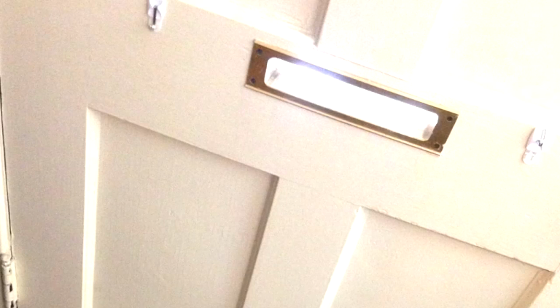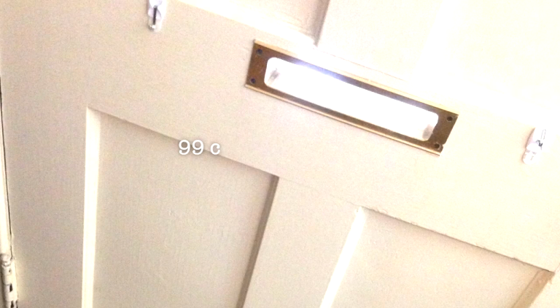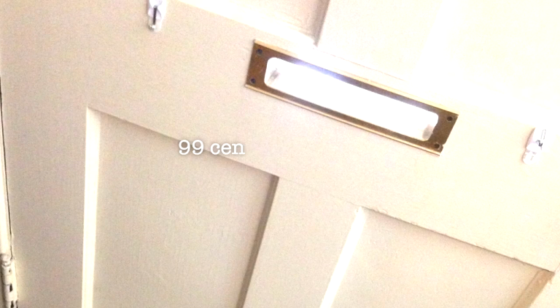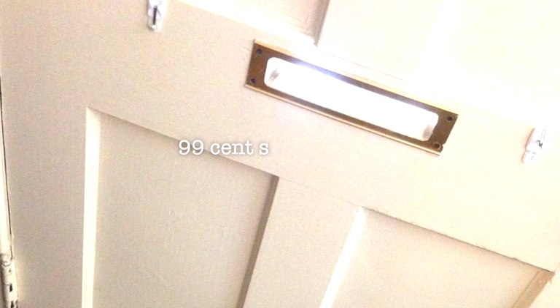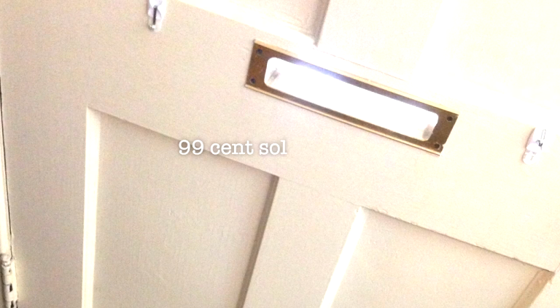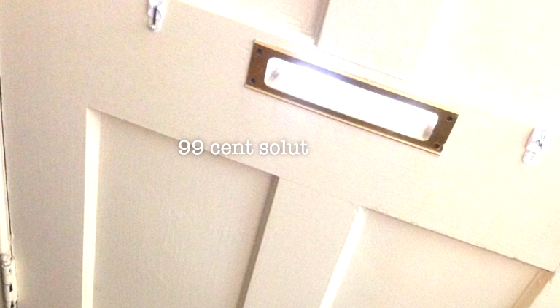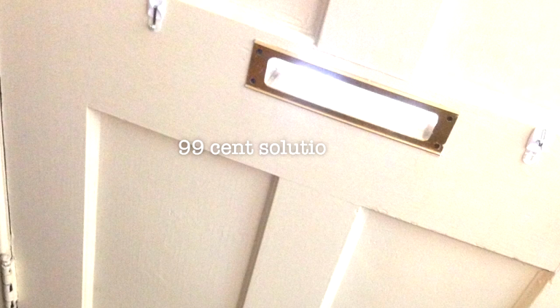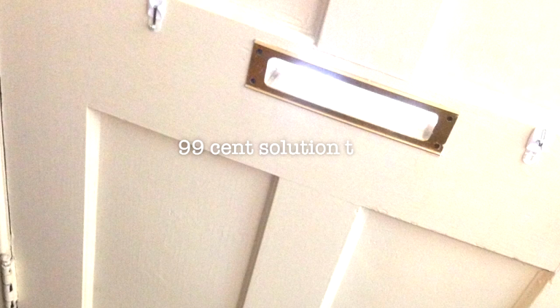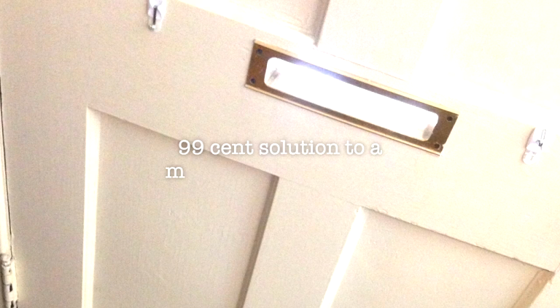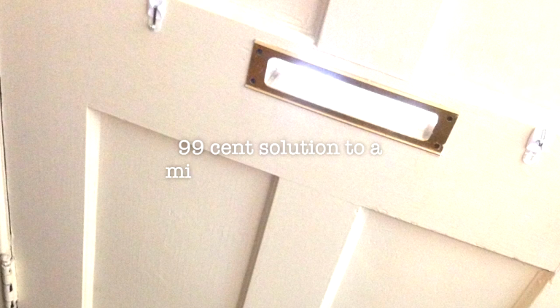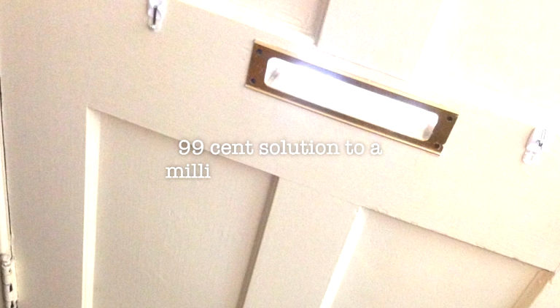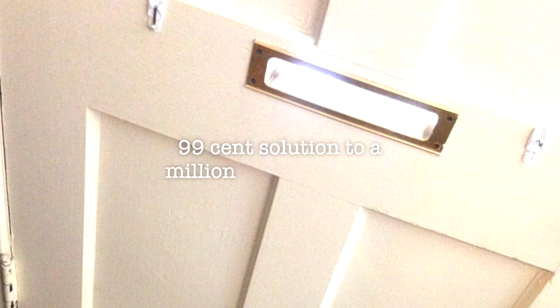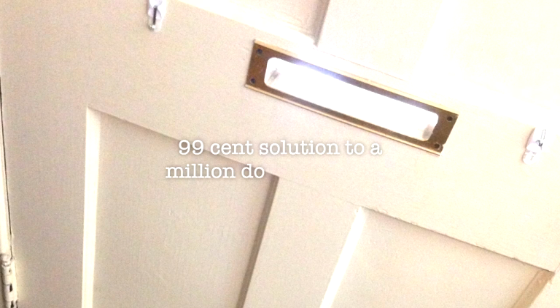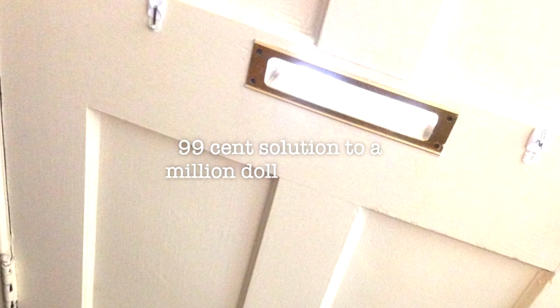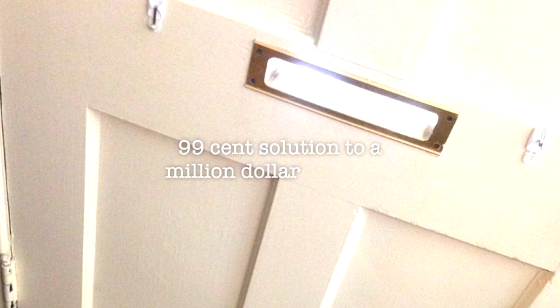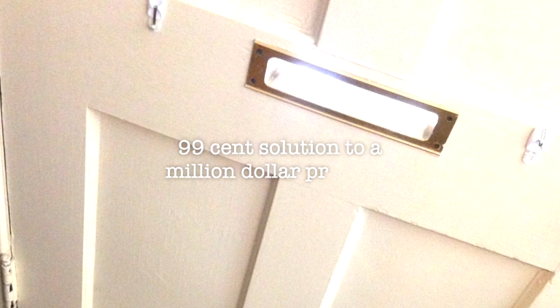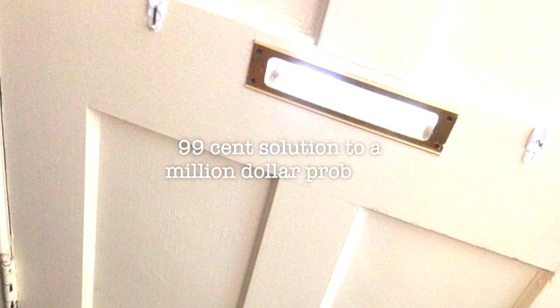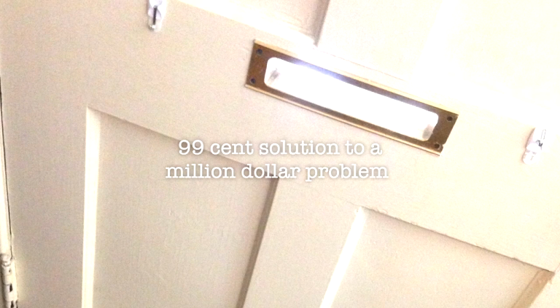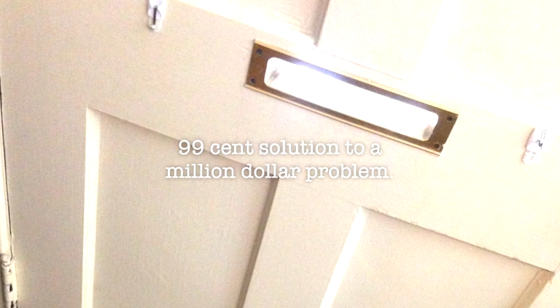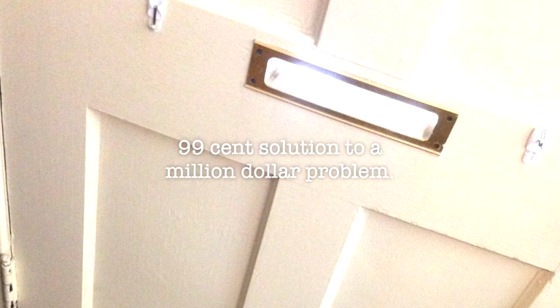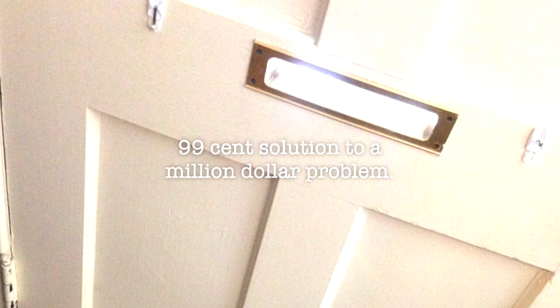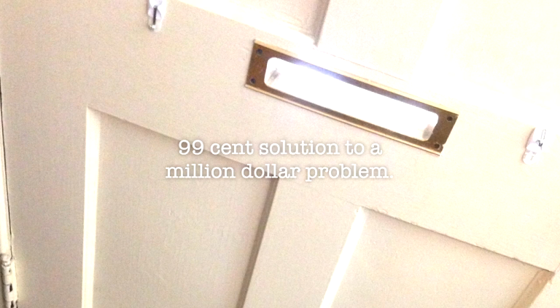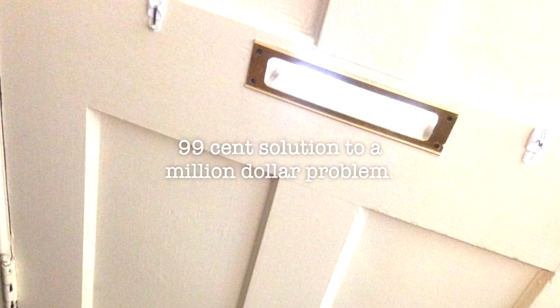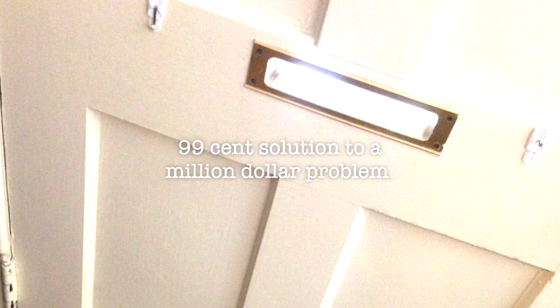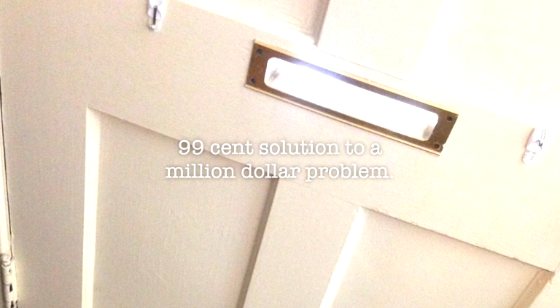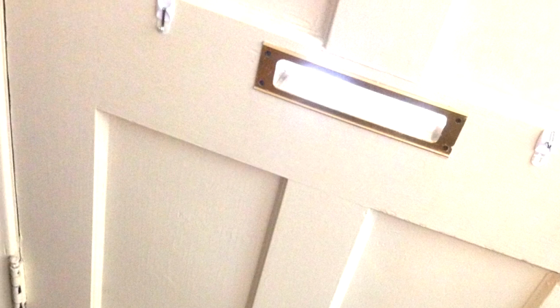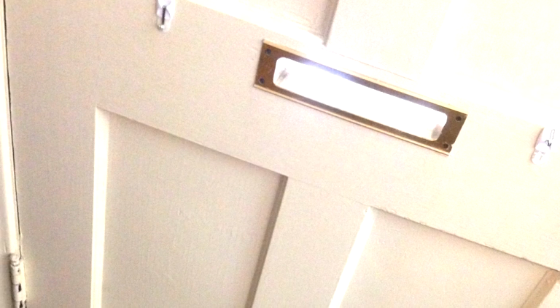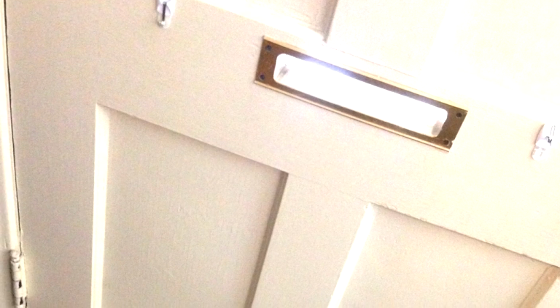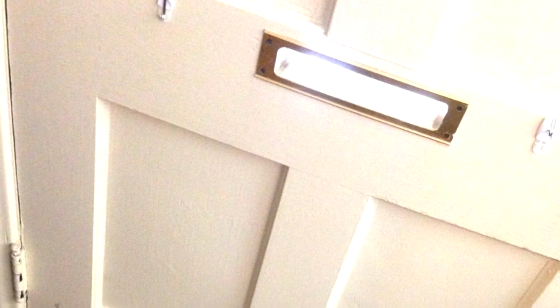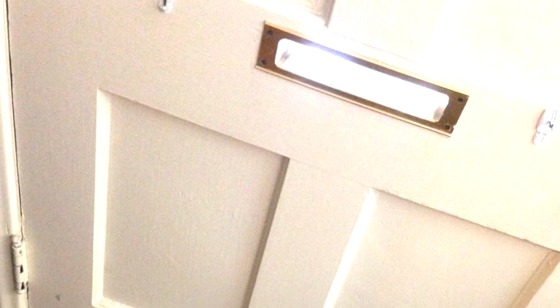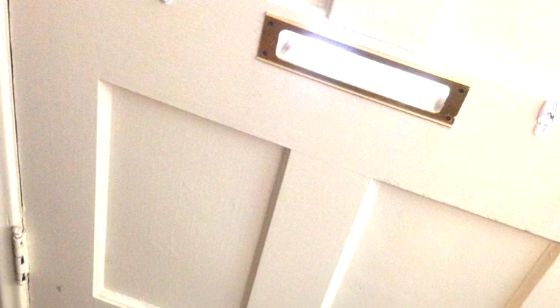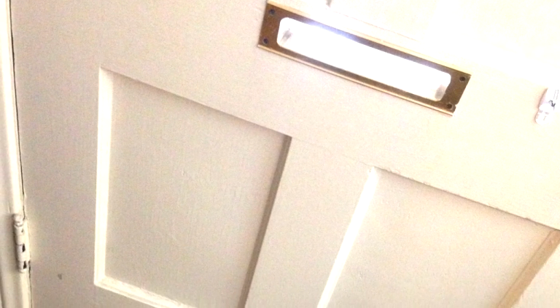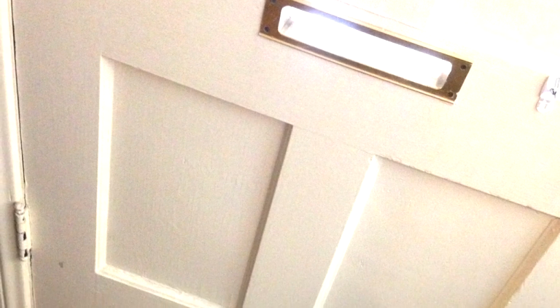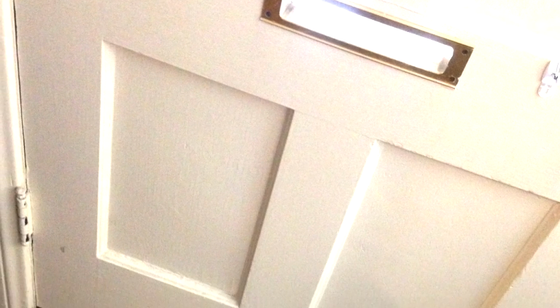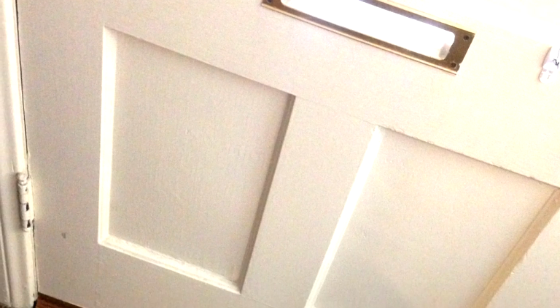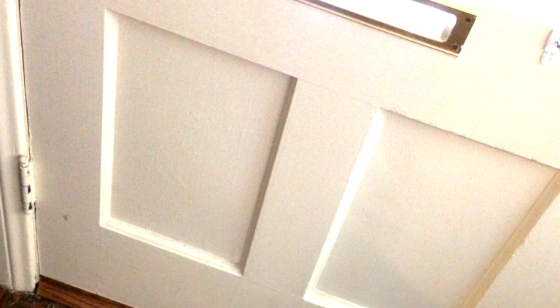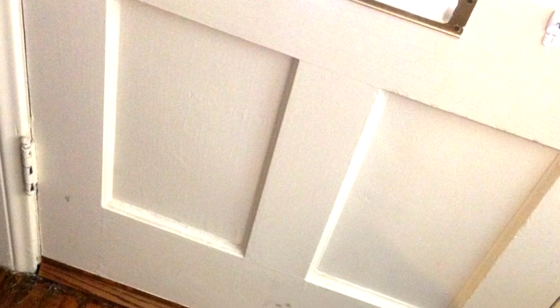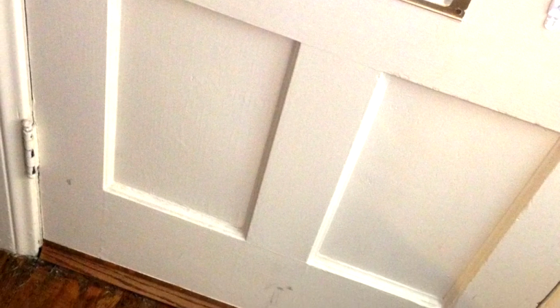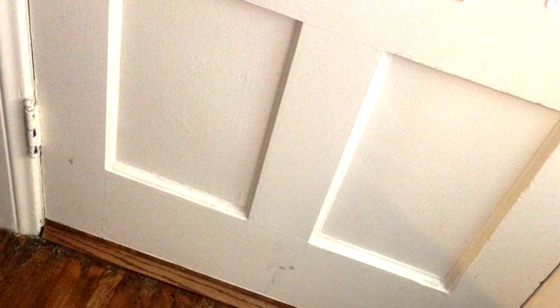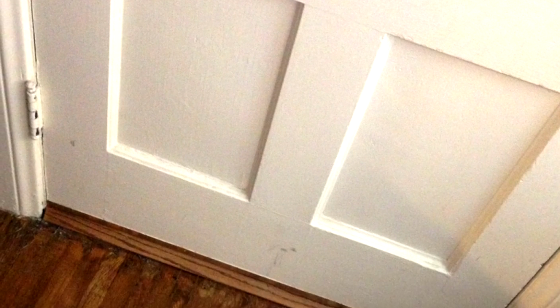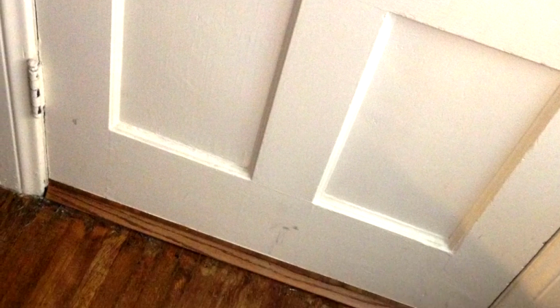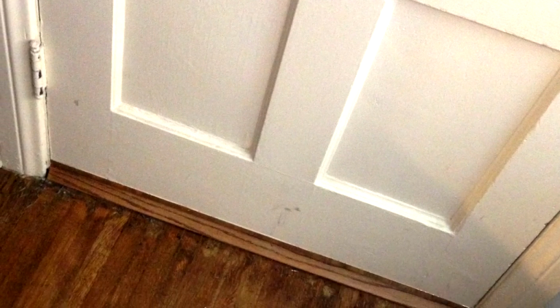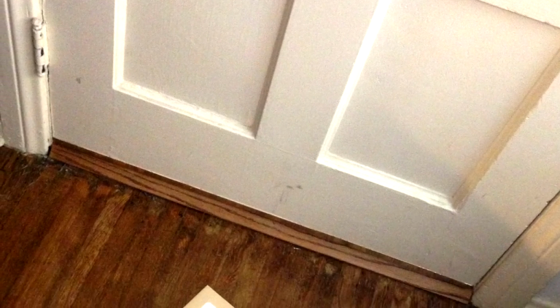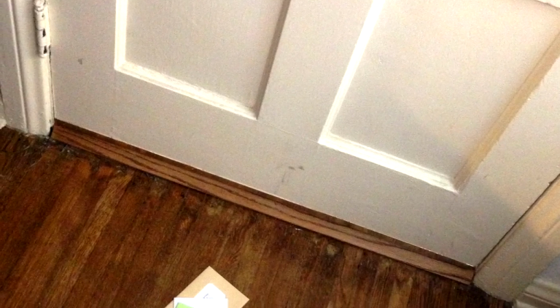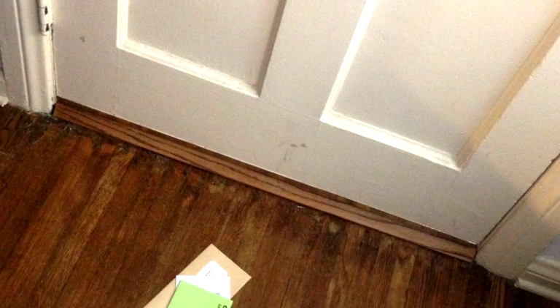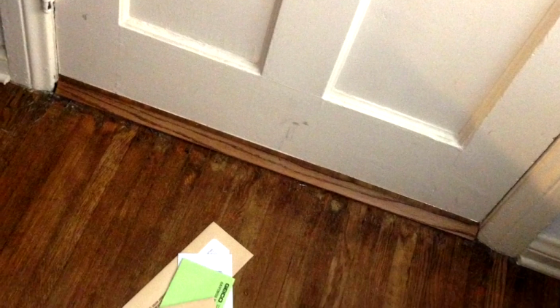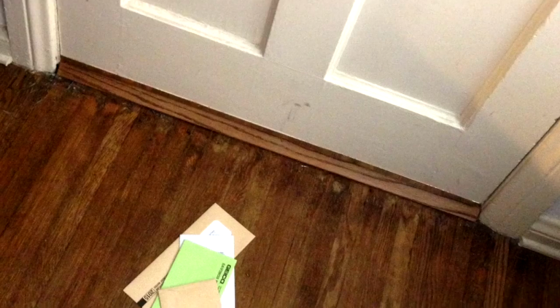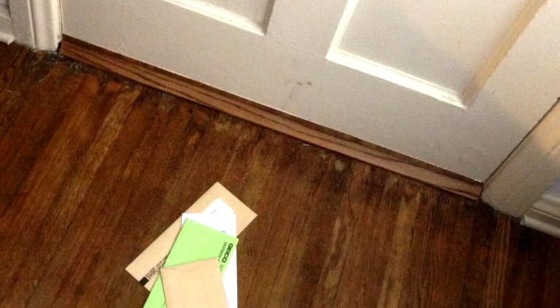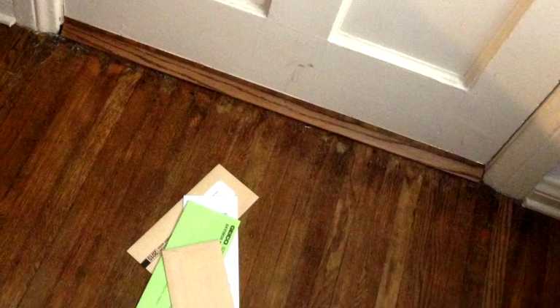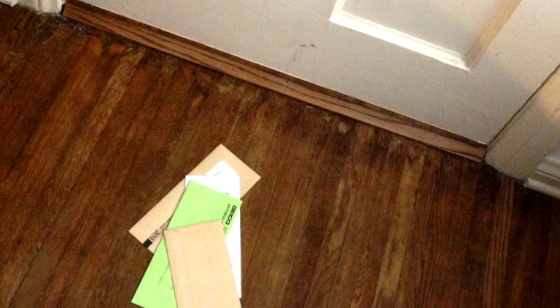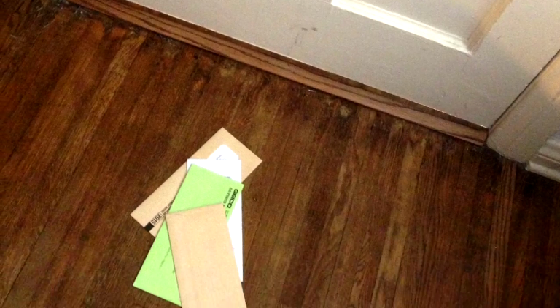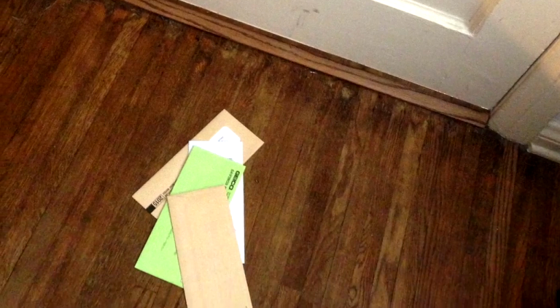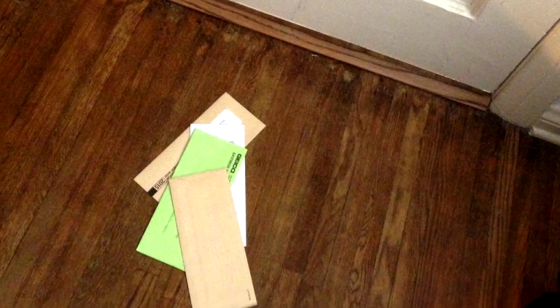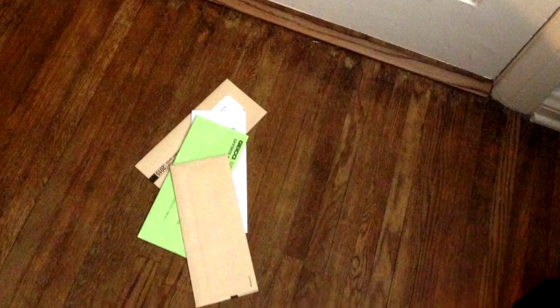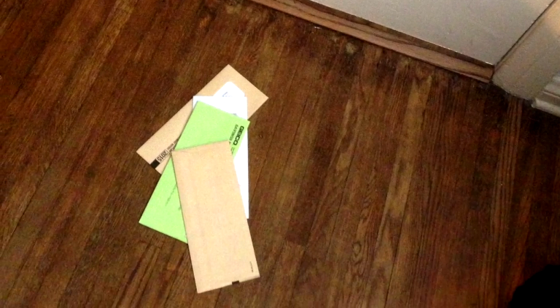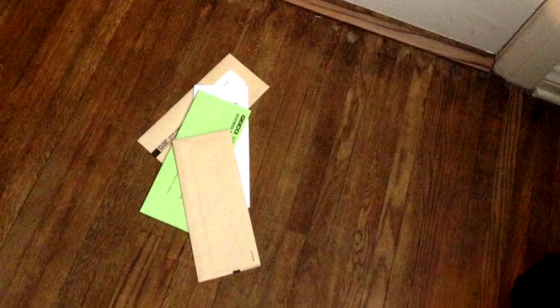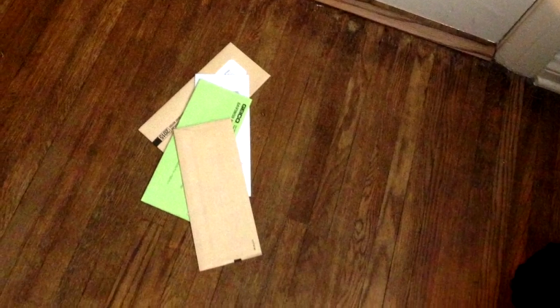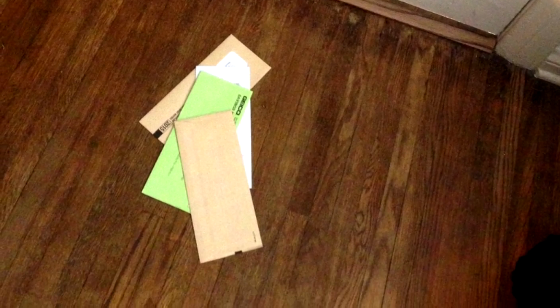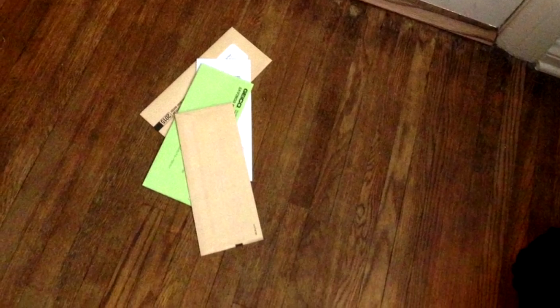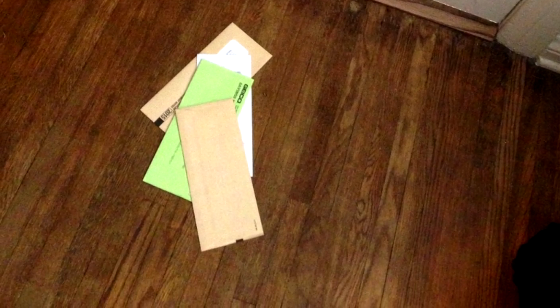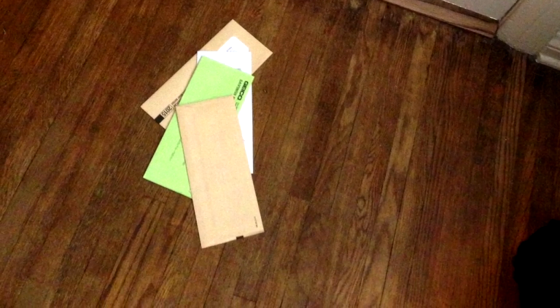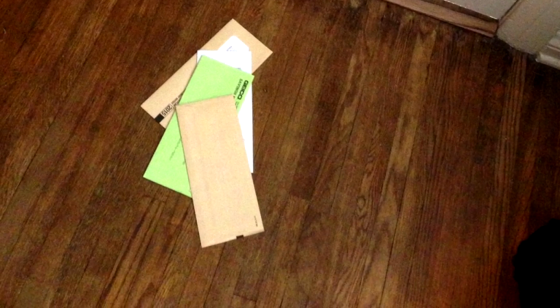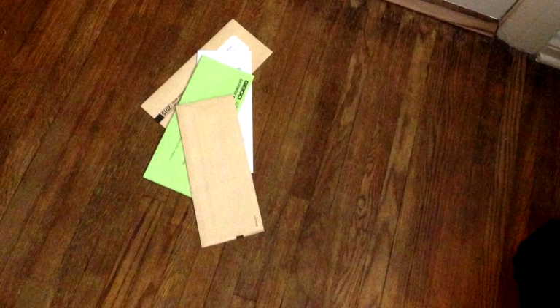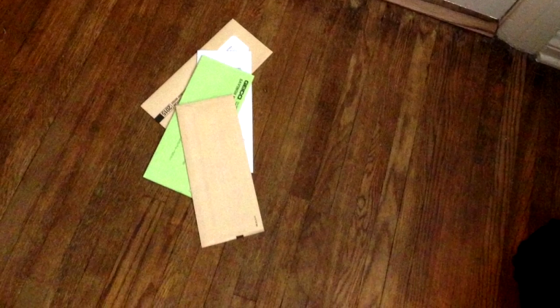99 cent solution to a million dollar problem. Hate finding your mail all over the floor when you get home? Try this easy hack.